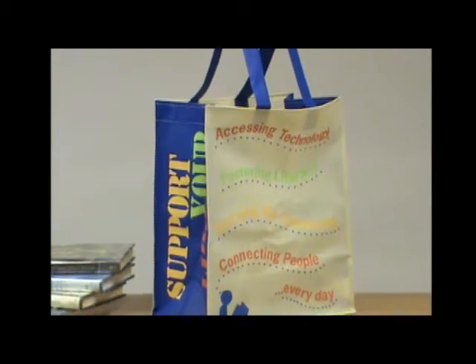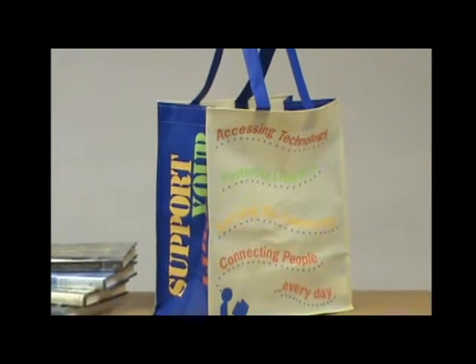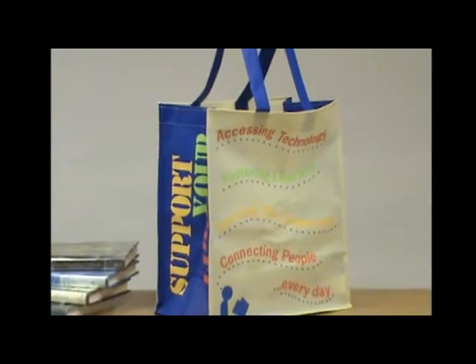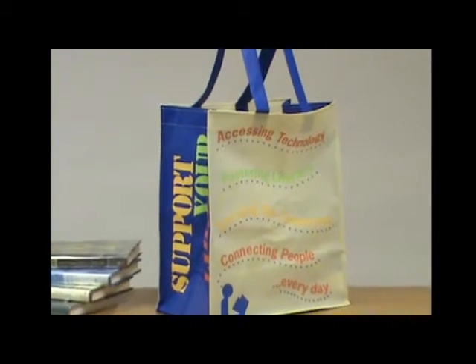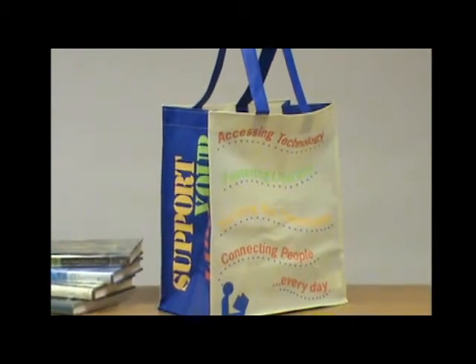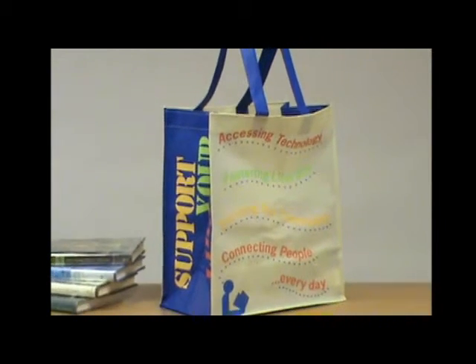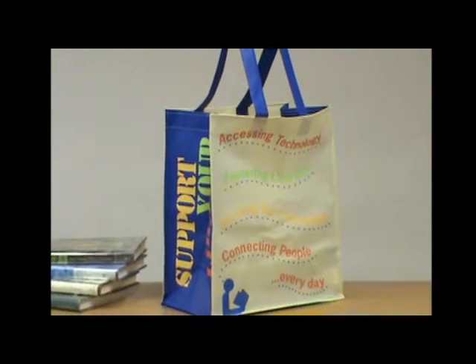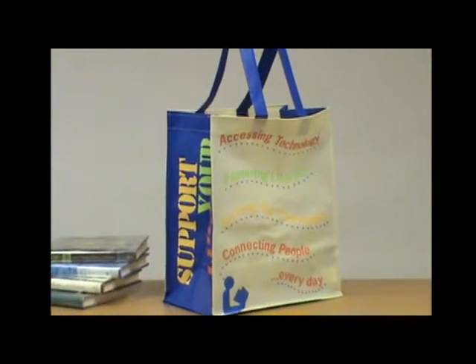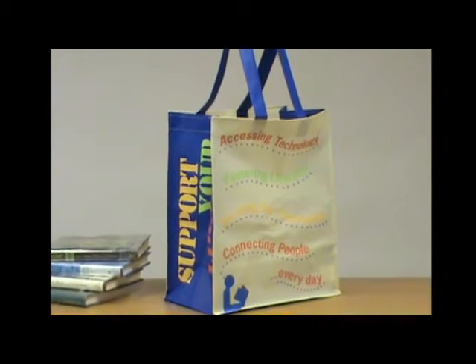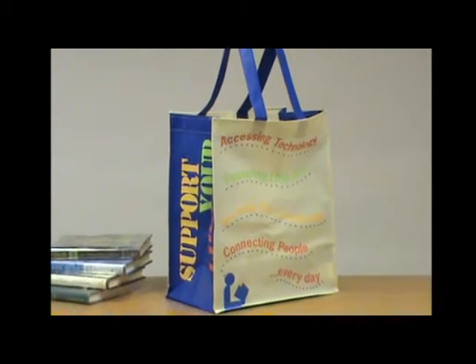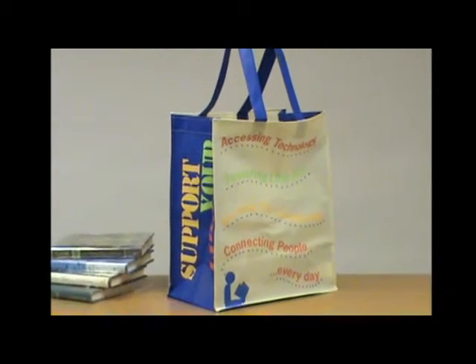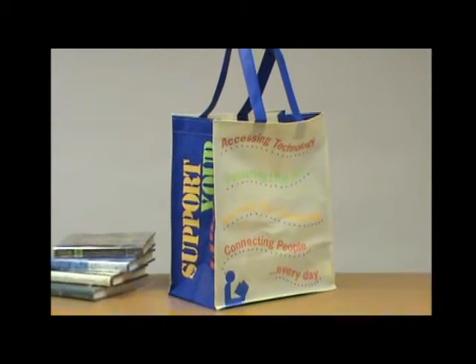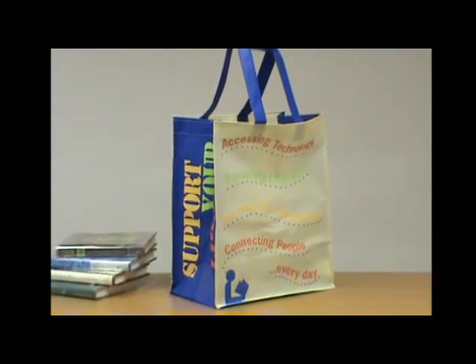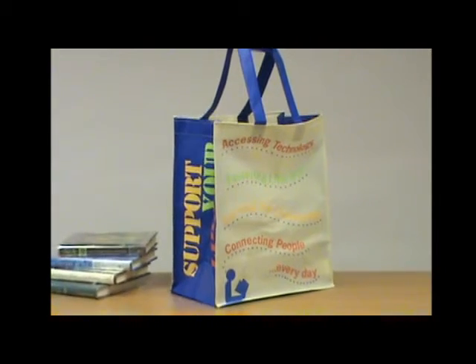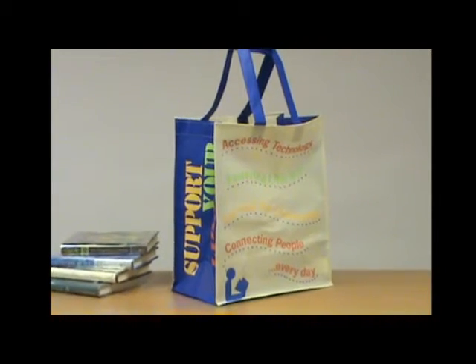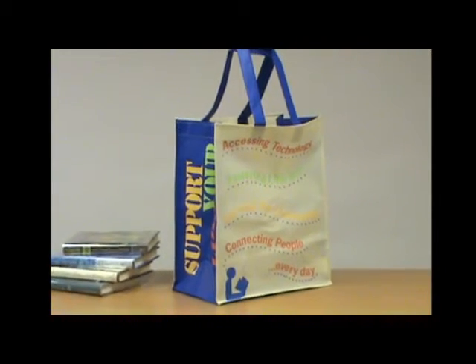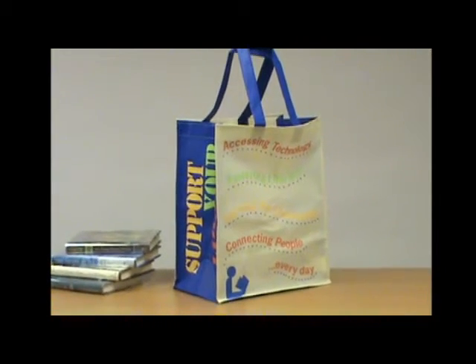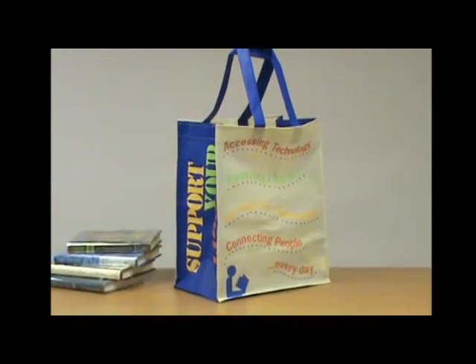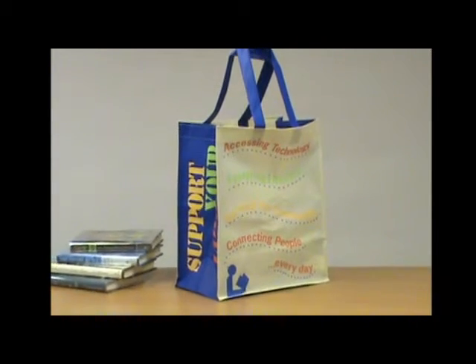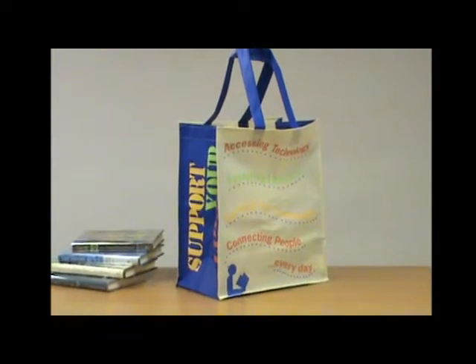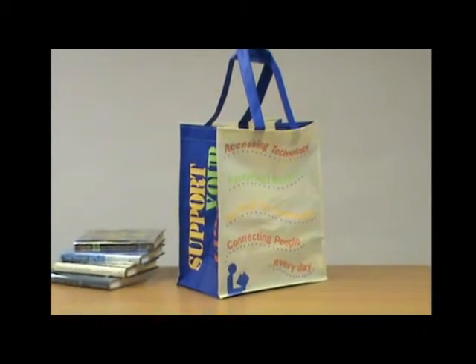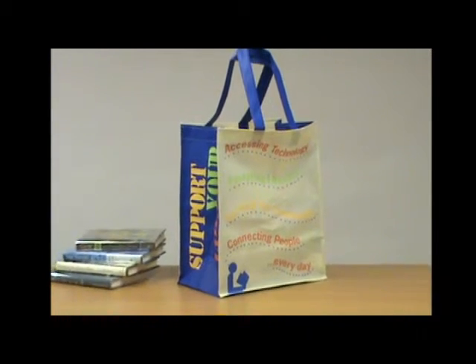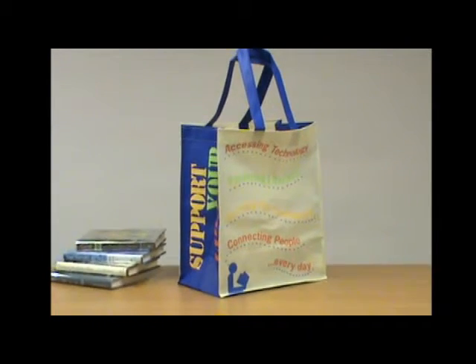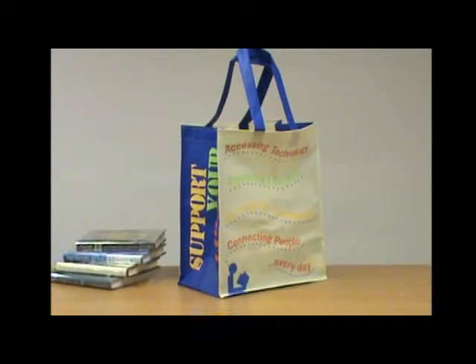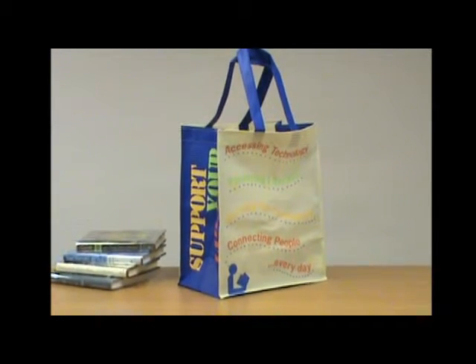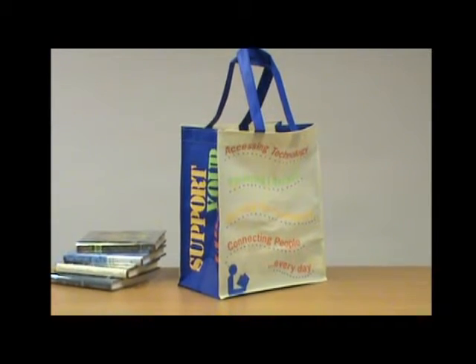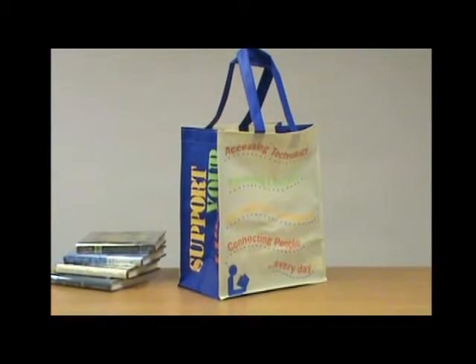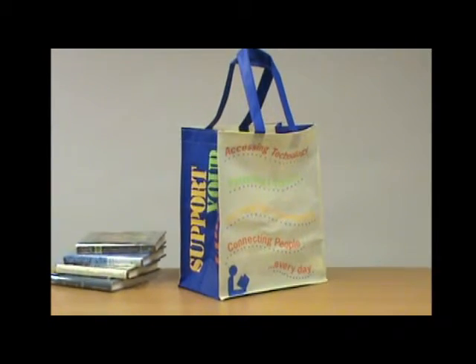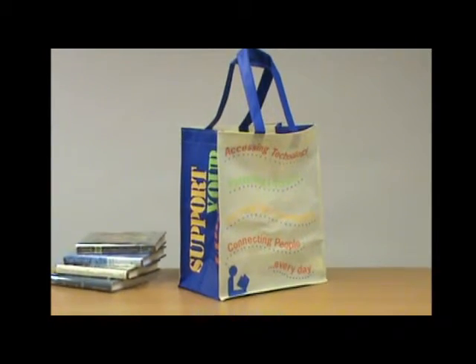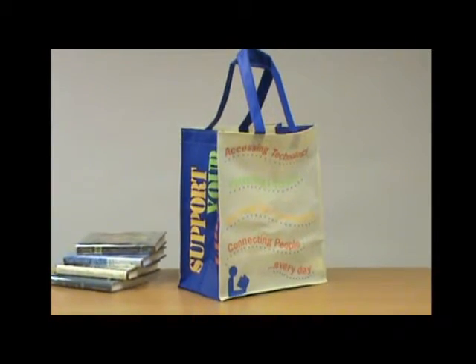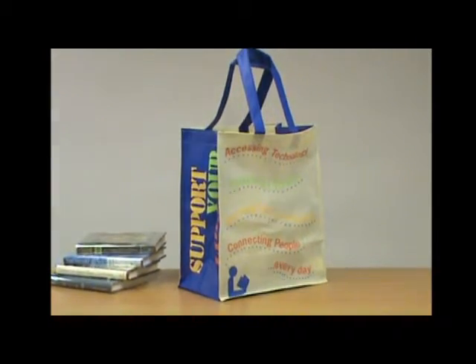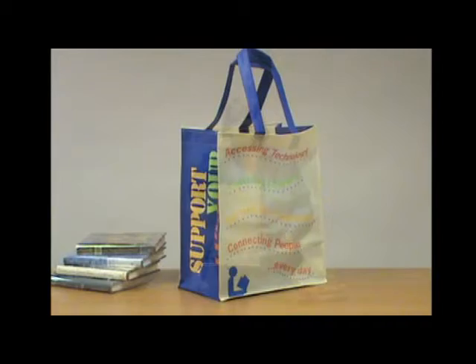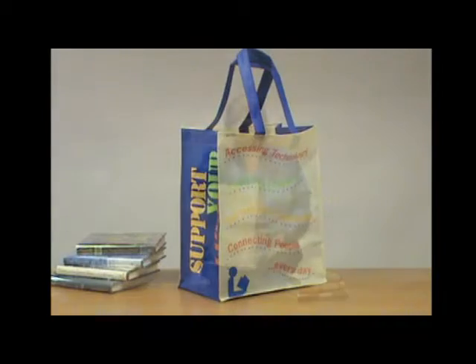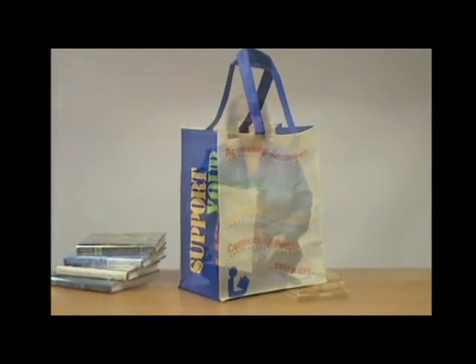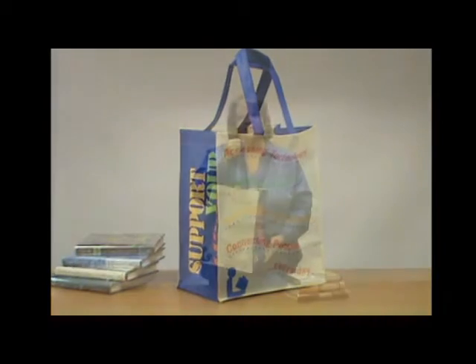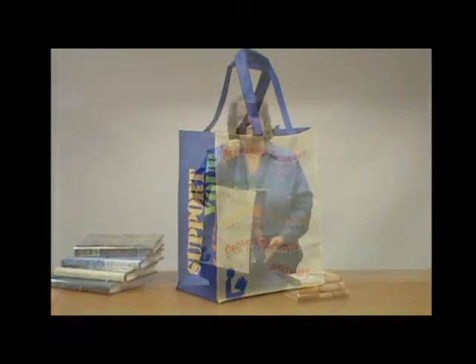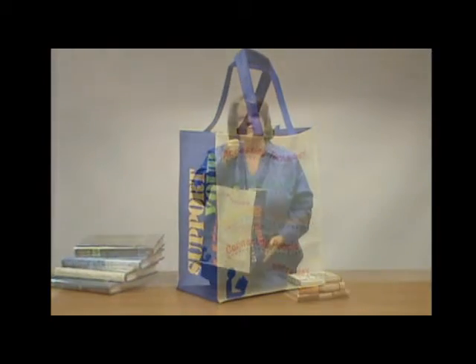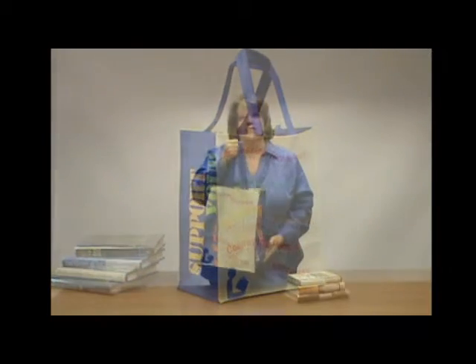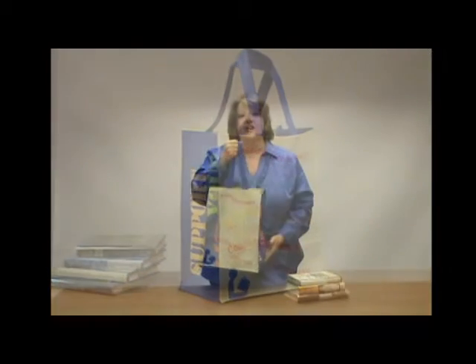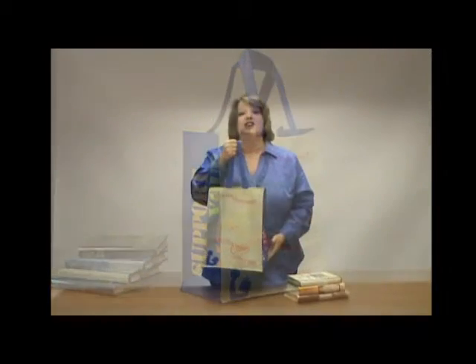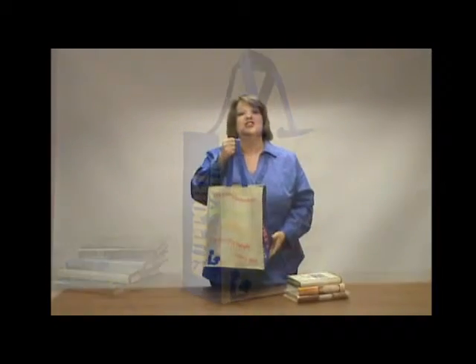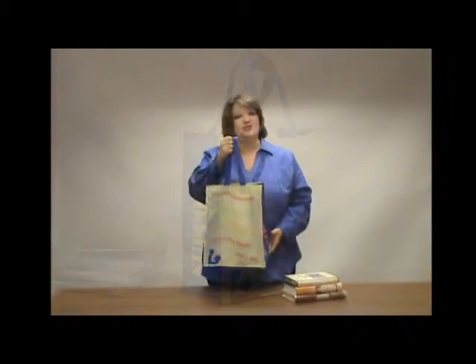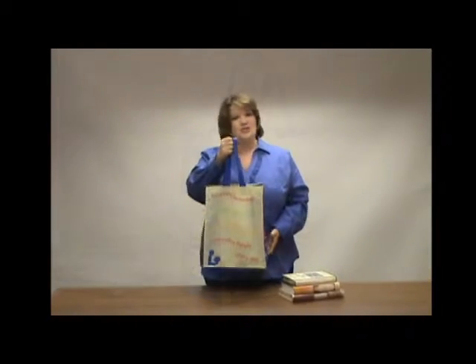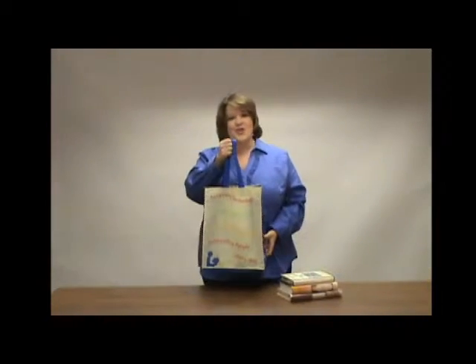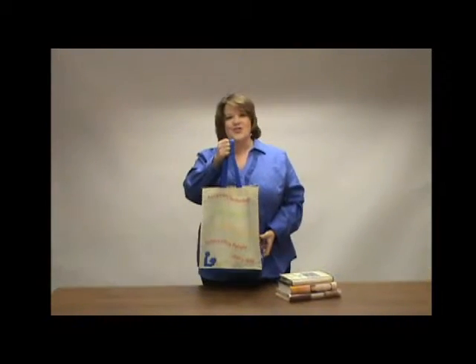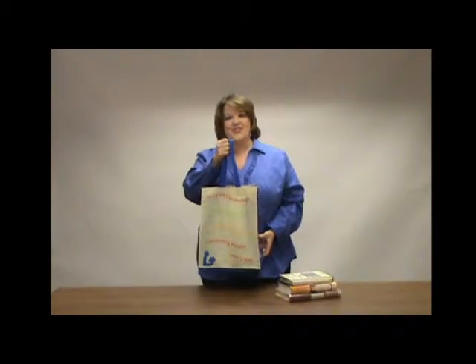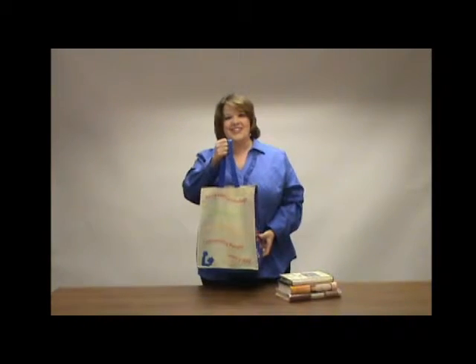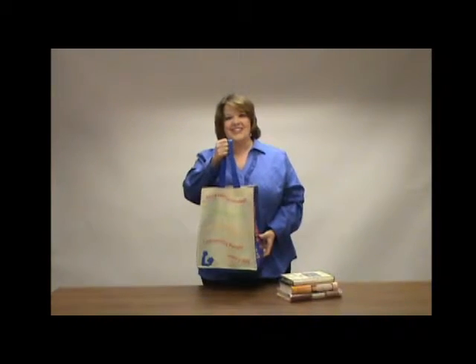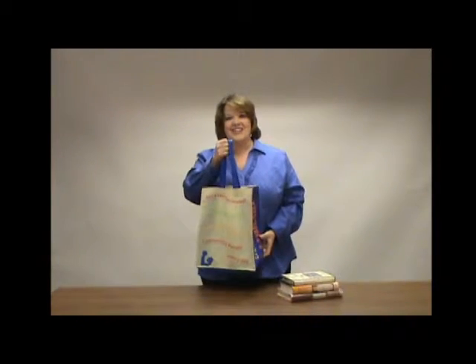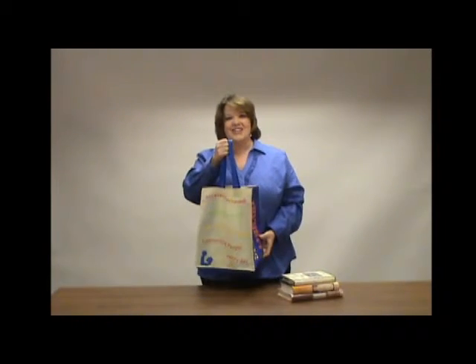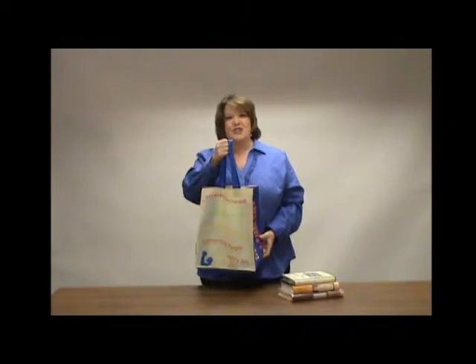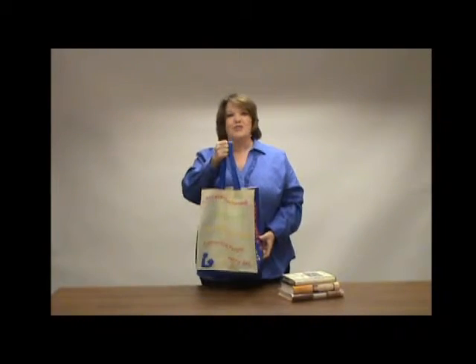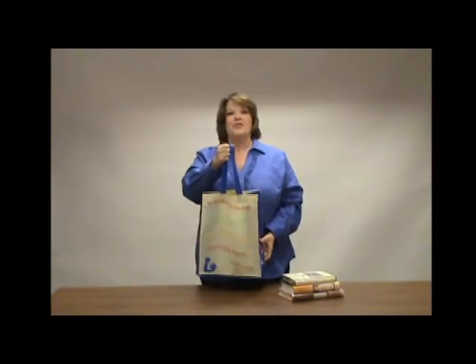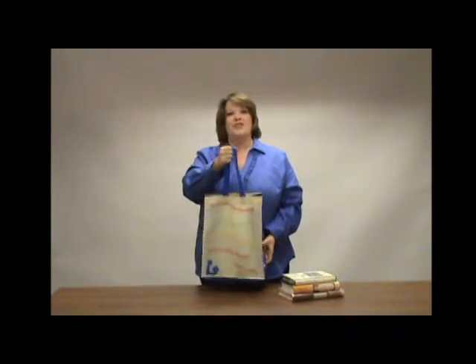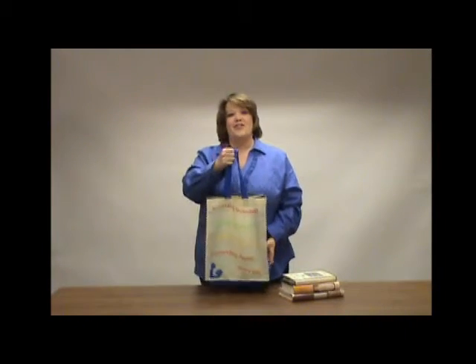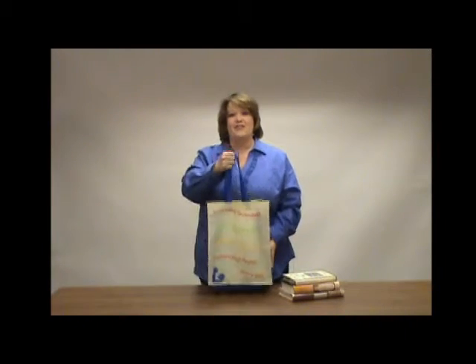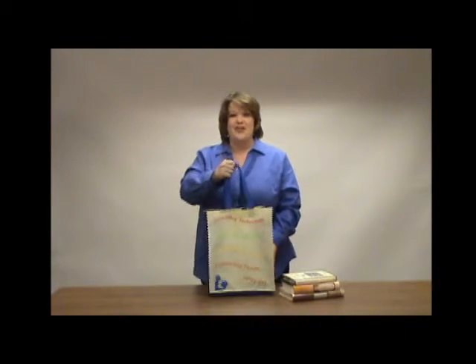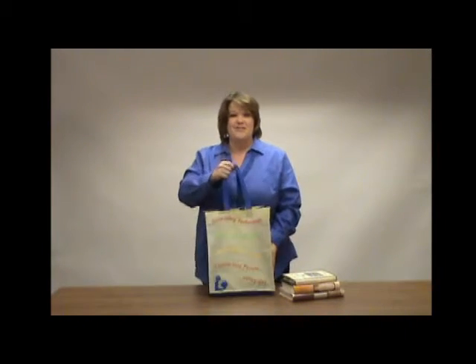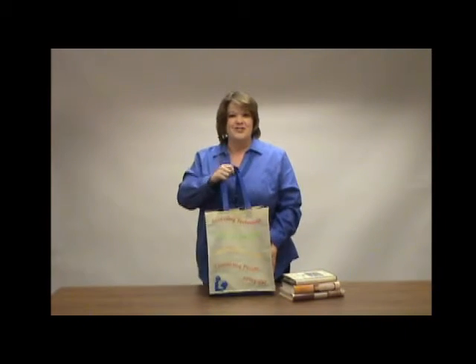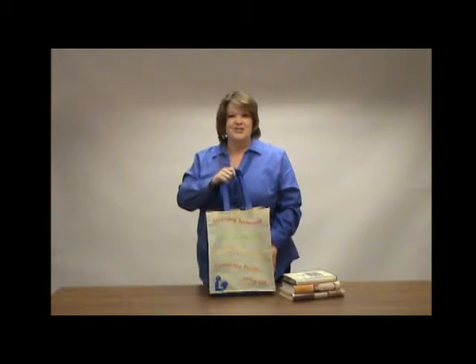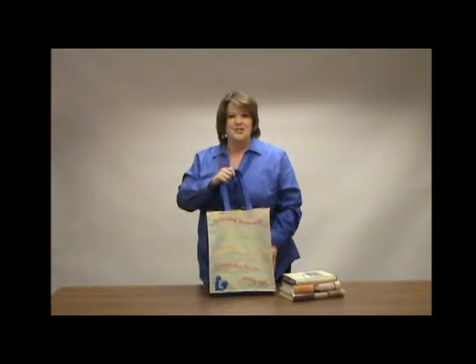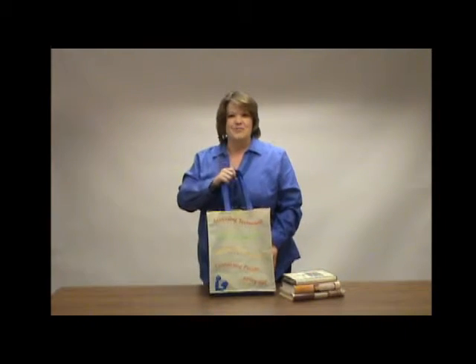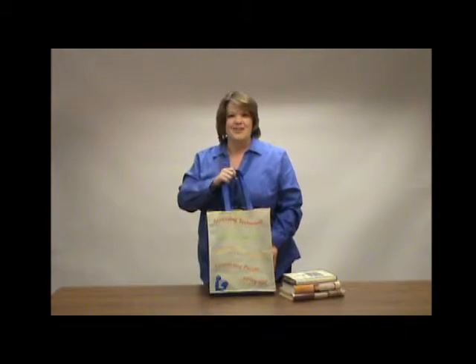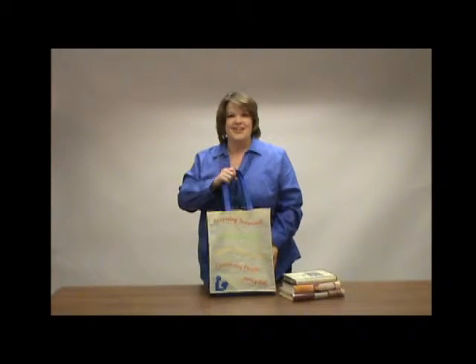Also, it has these great sturdy handles, which makes it easy to carry everything that you need. So go green and get going with our environmental tote bag.